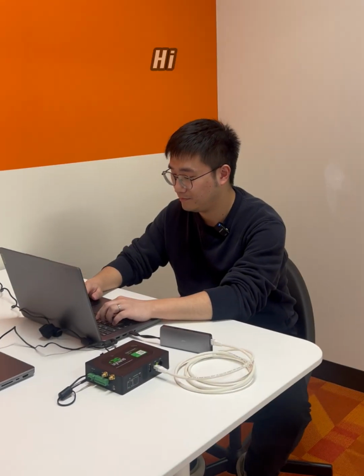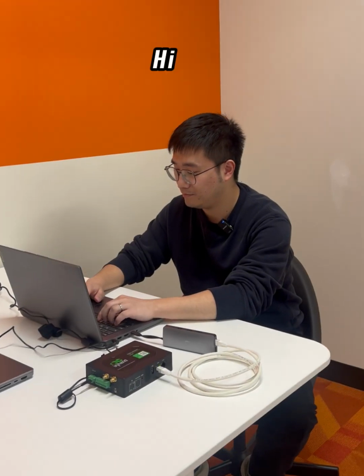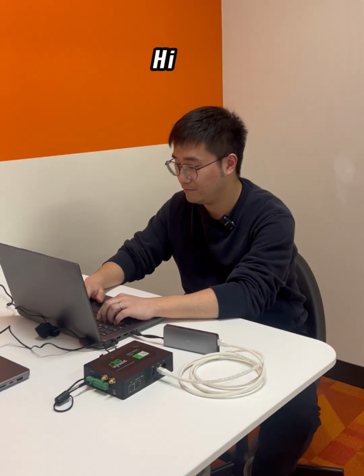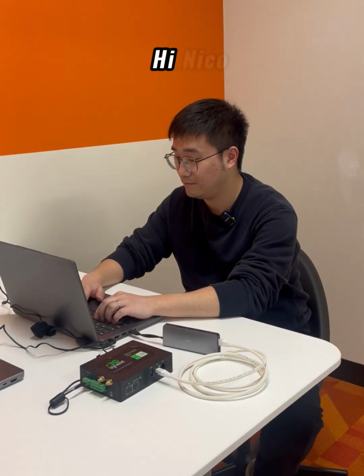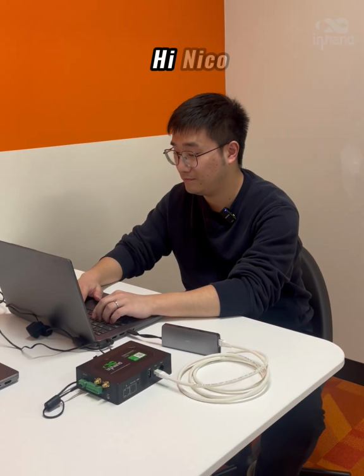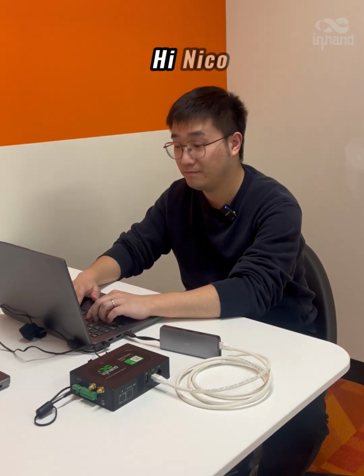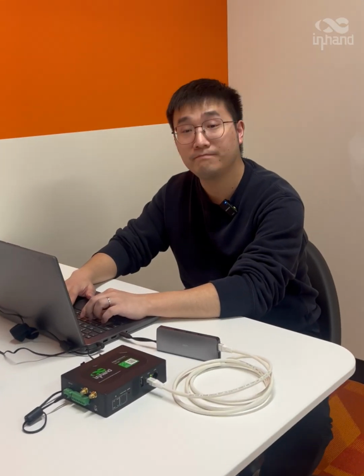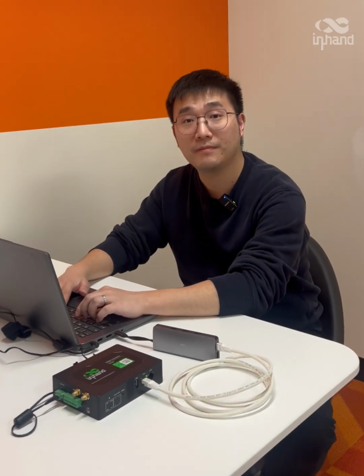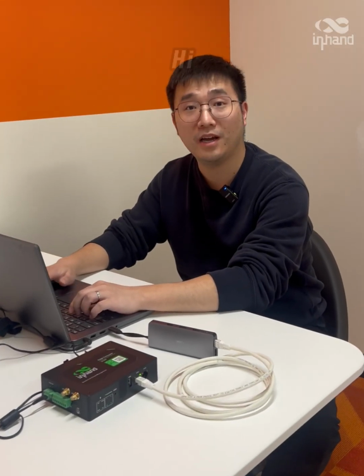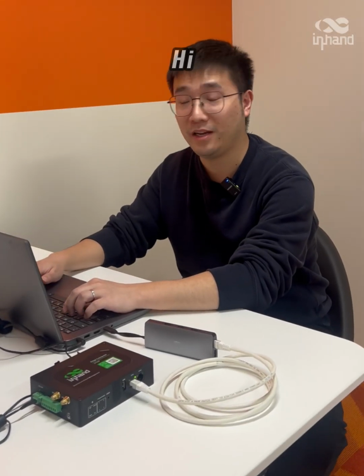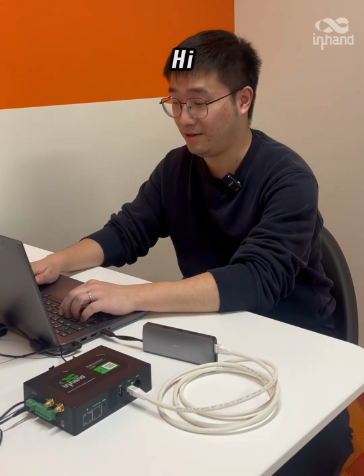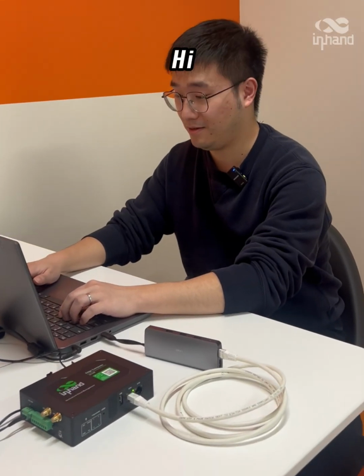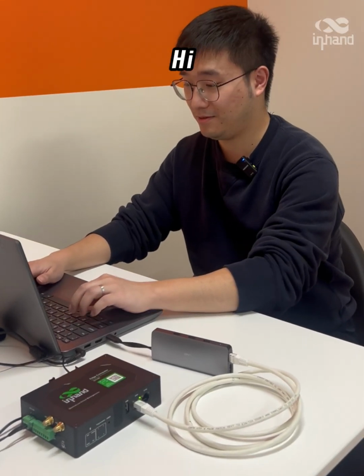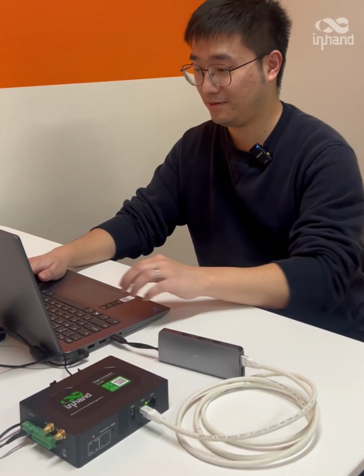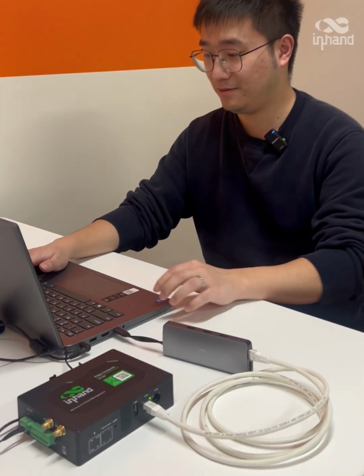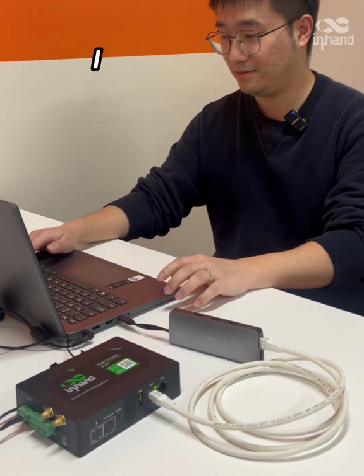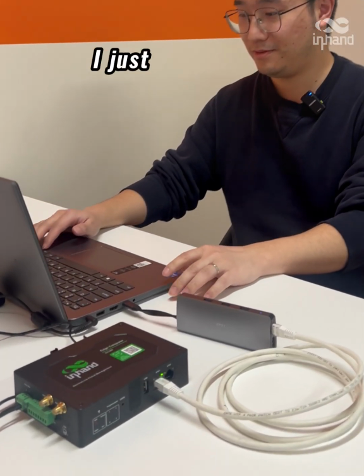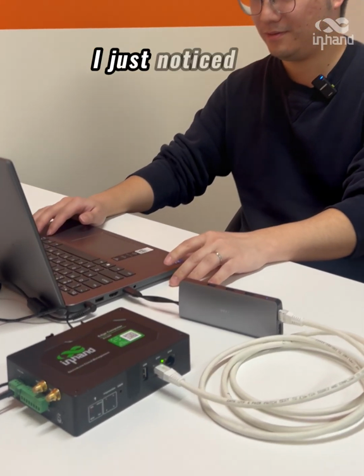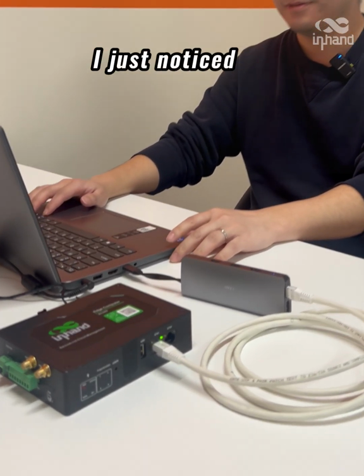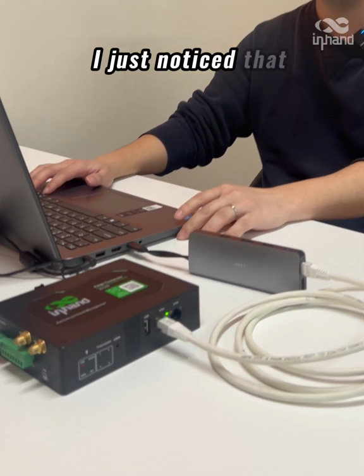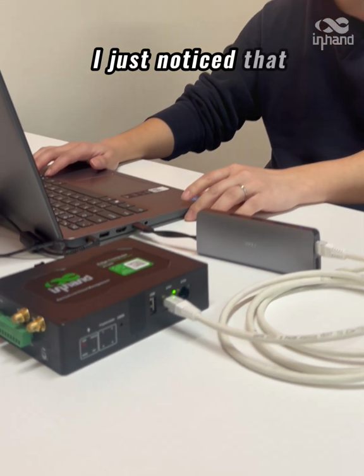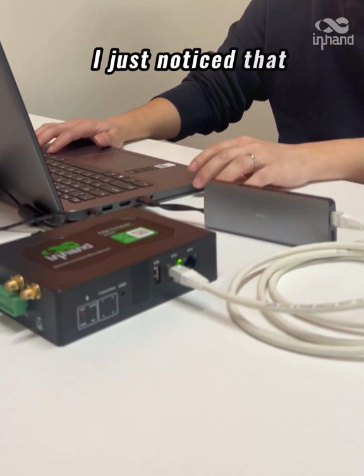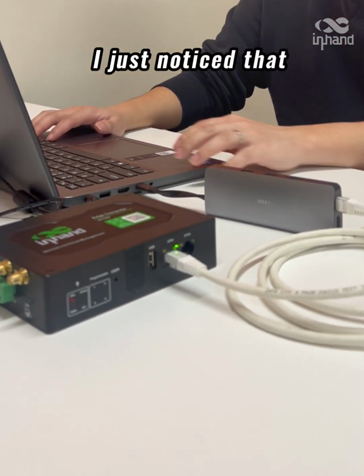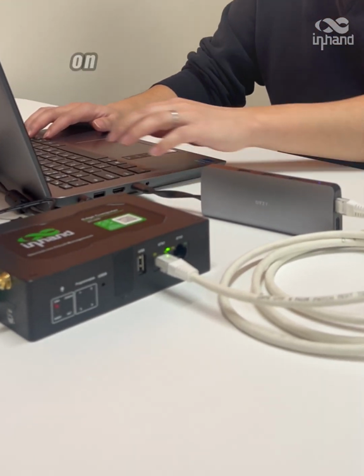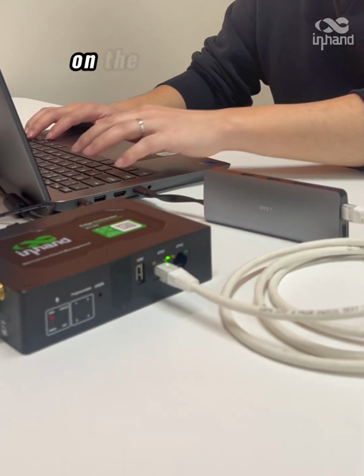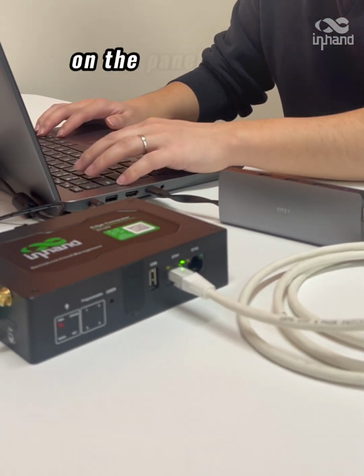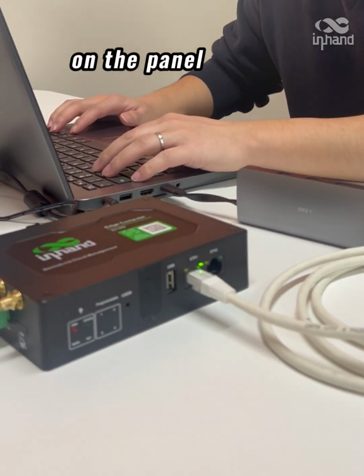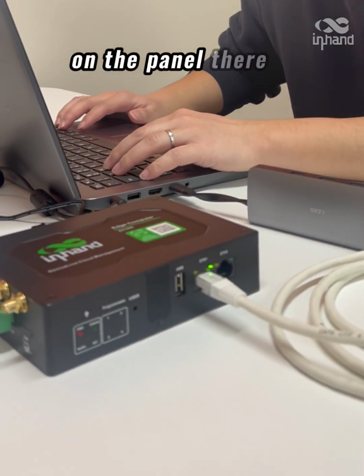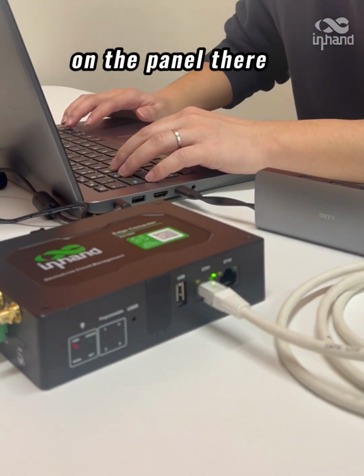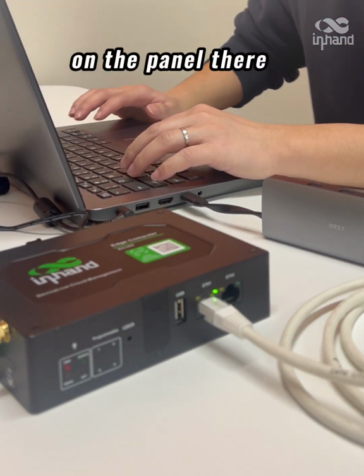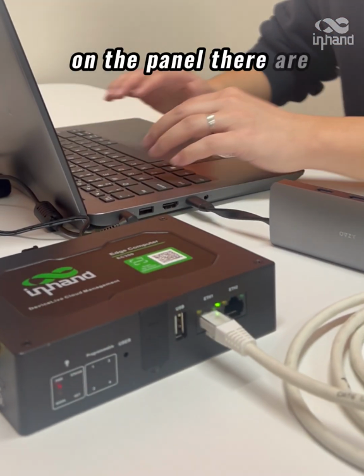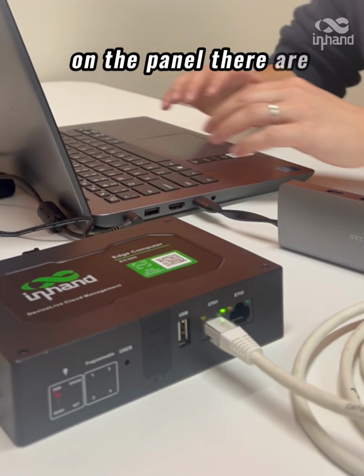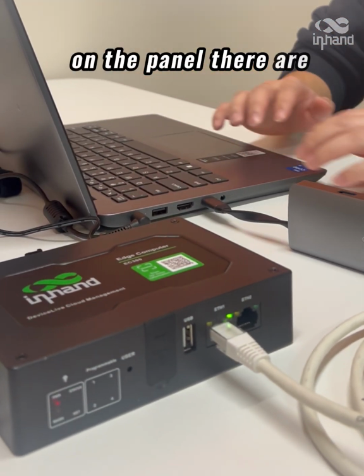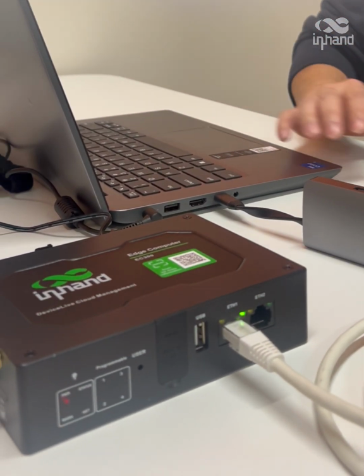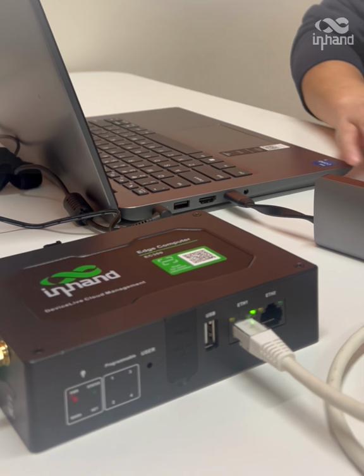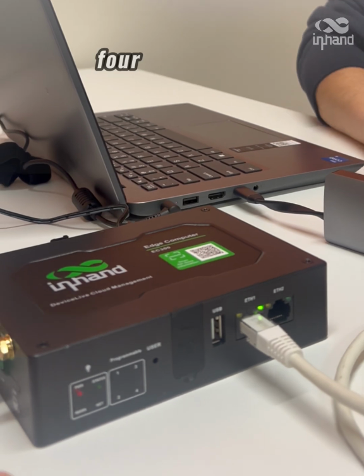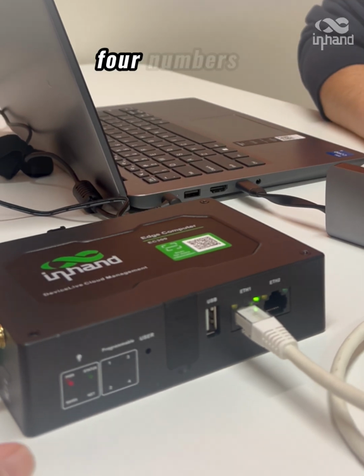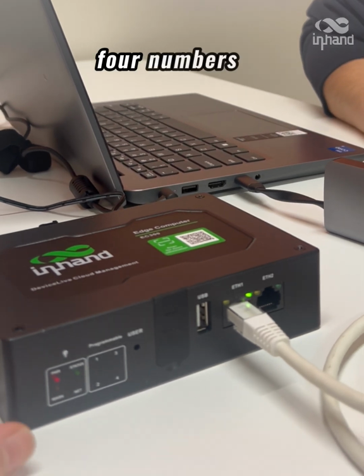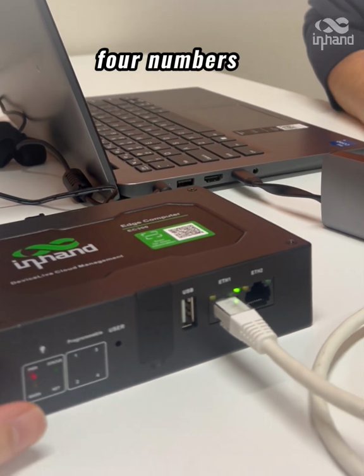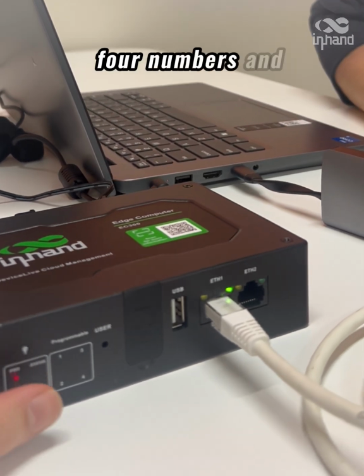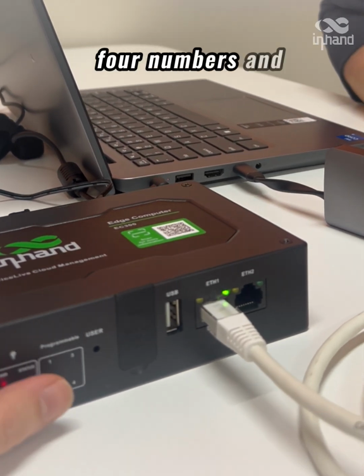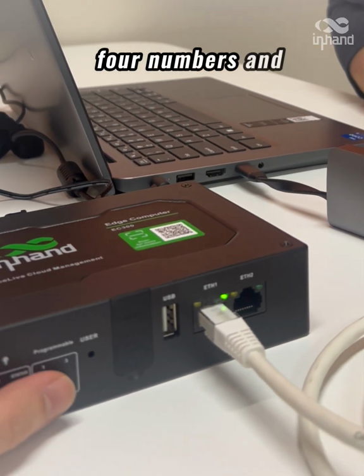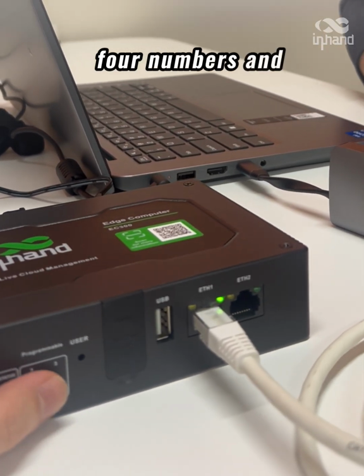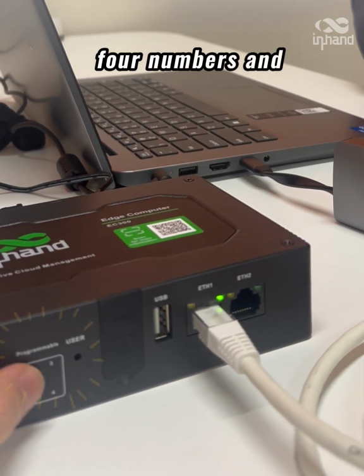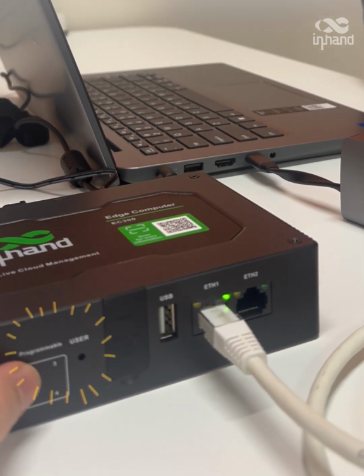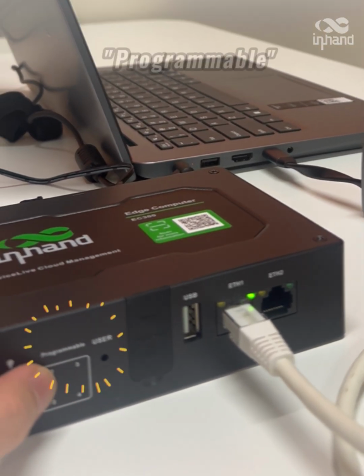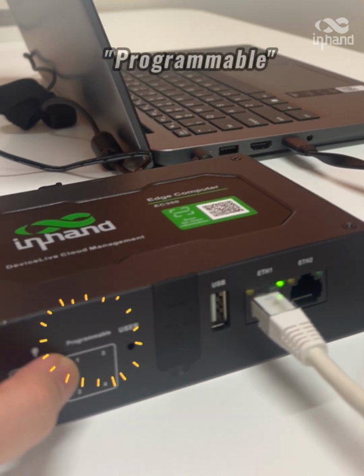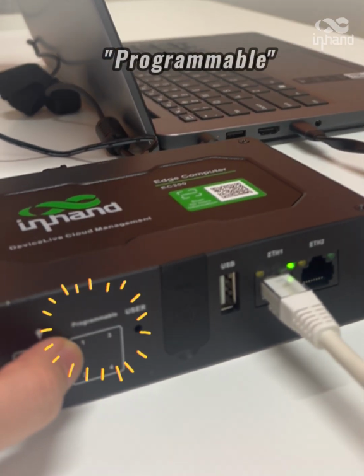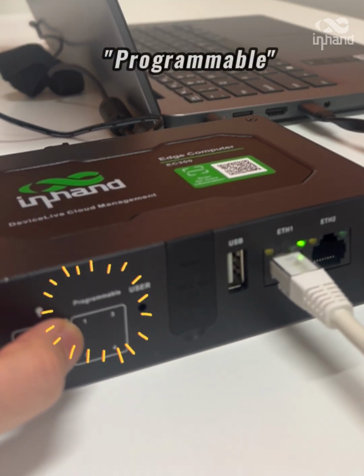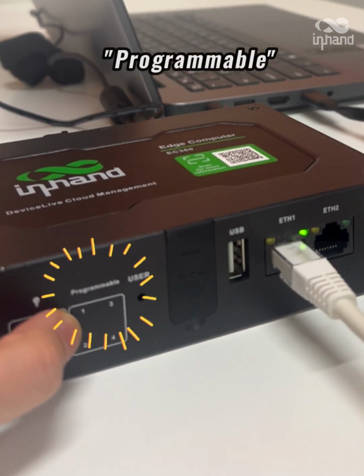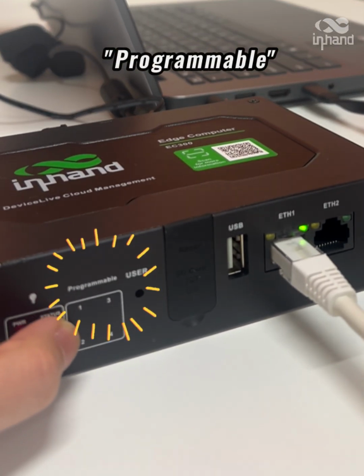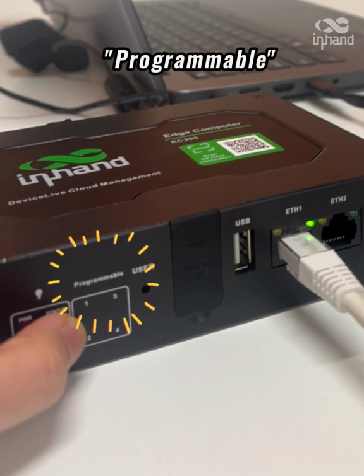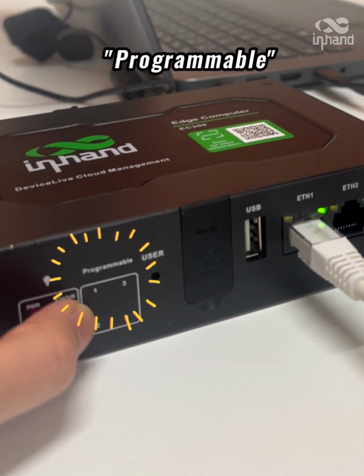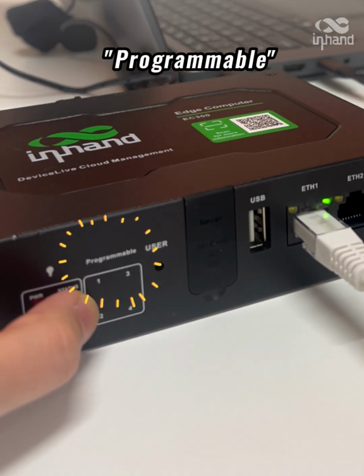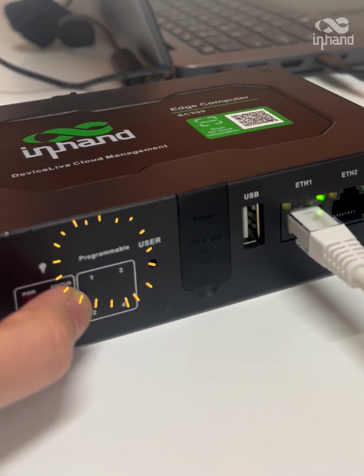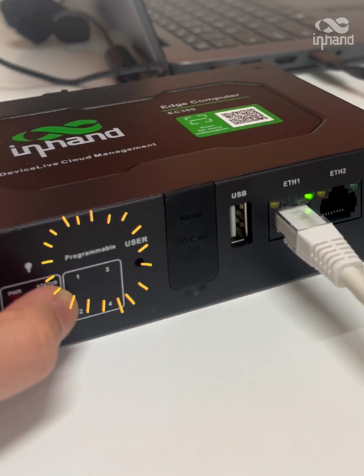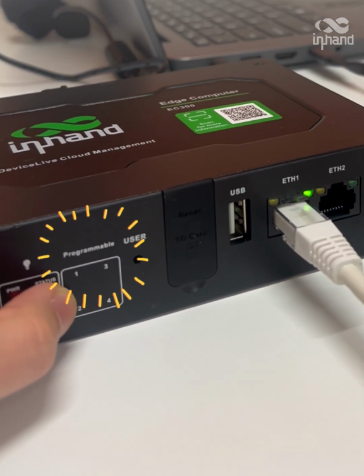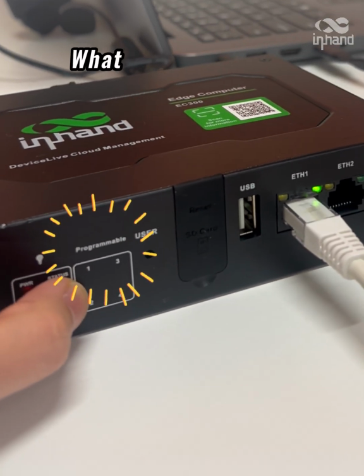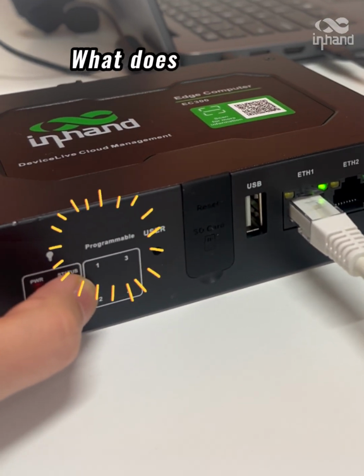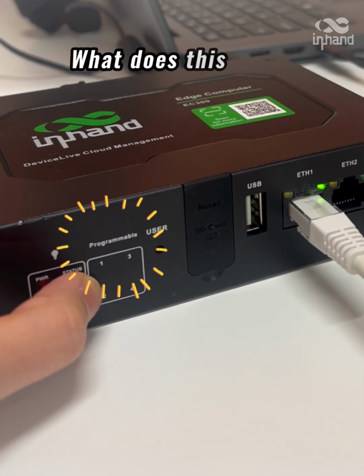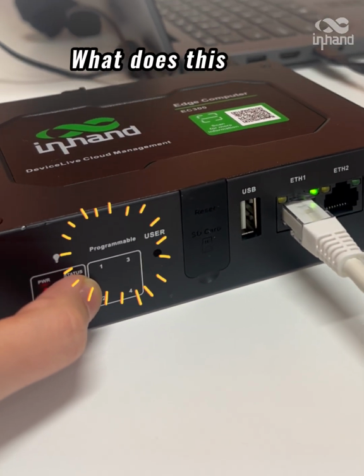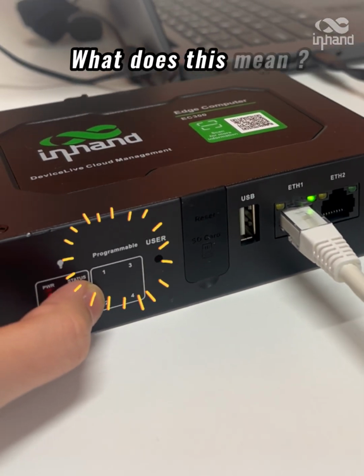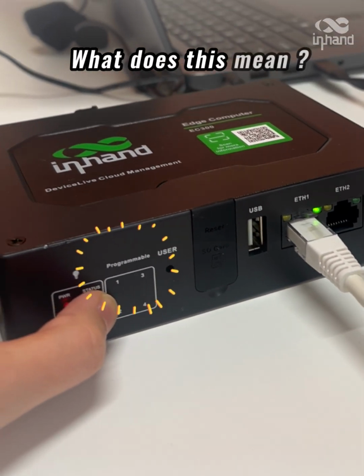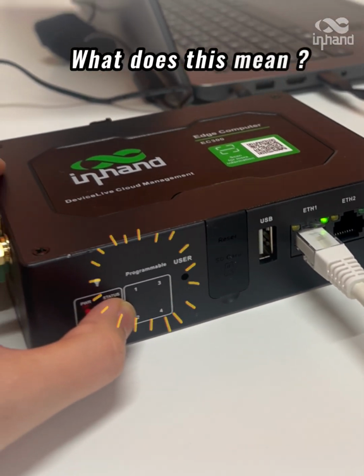Hi Niko. Hi. I just noticed that on the panel there are phone numbers and the programmable. What does this mean?